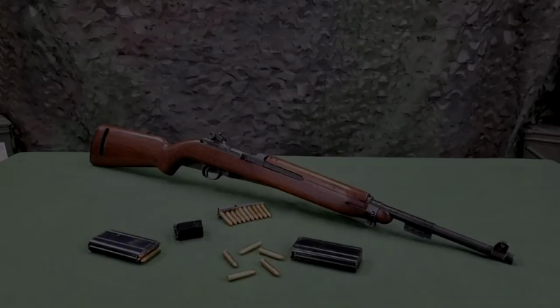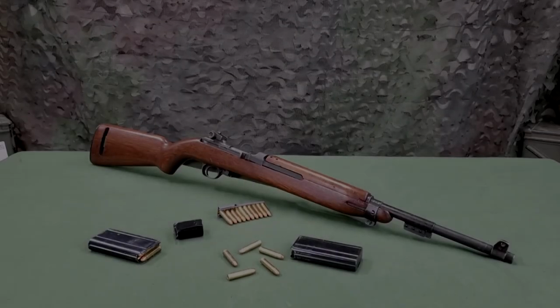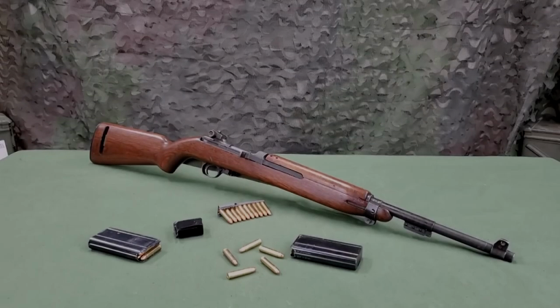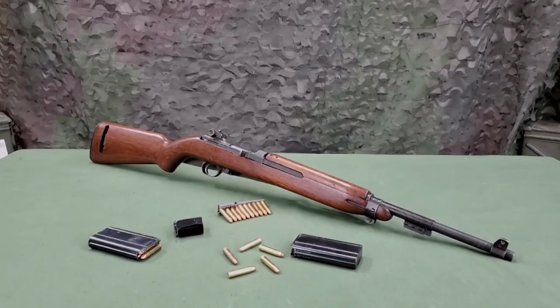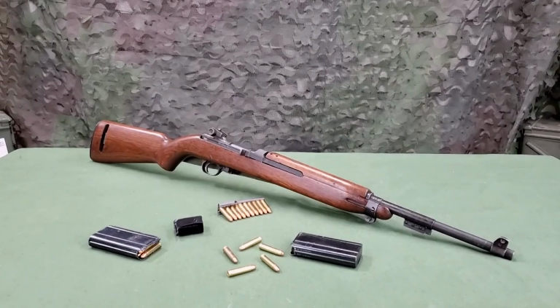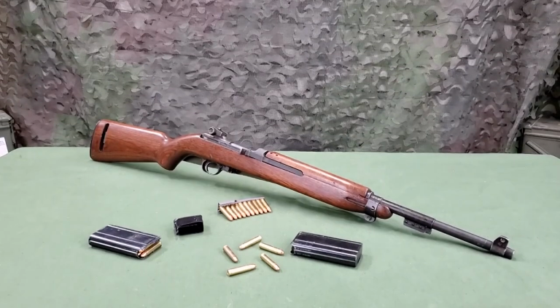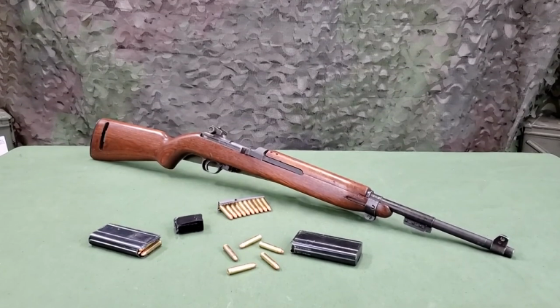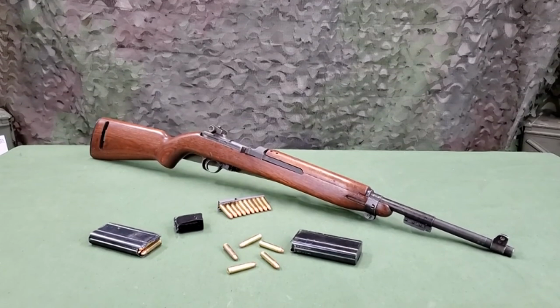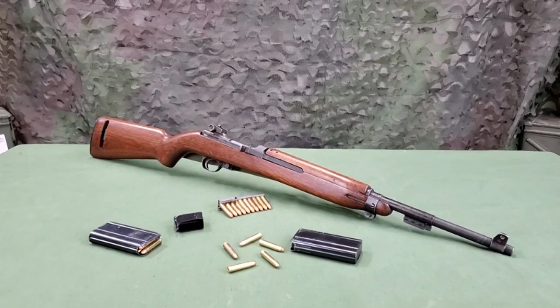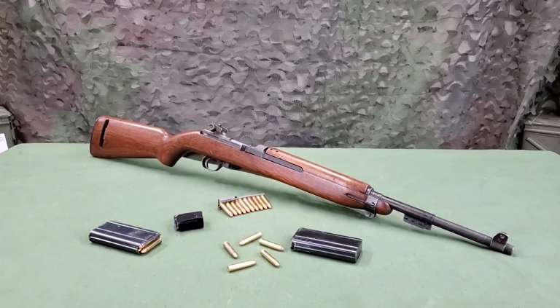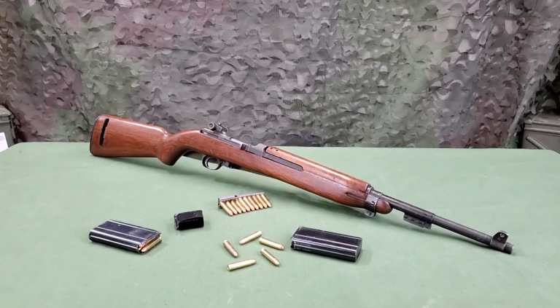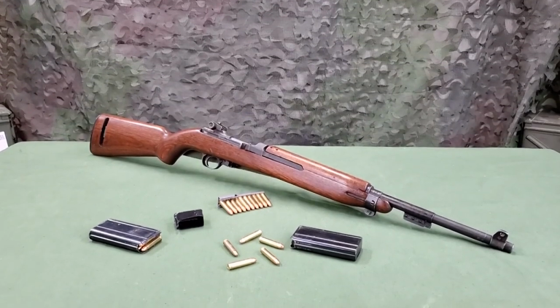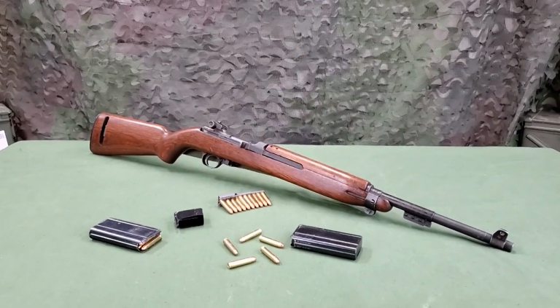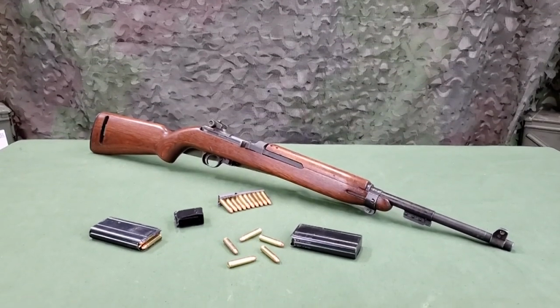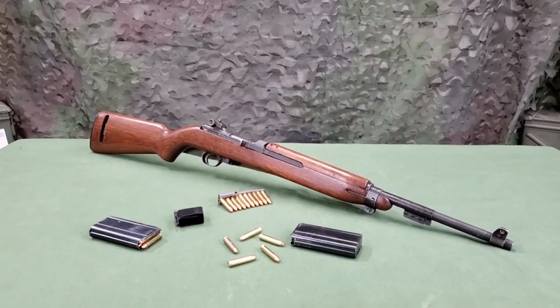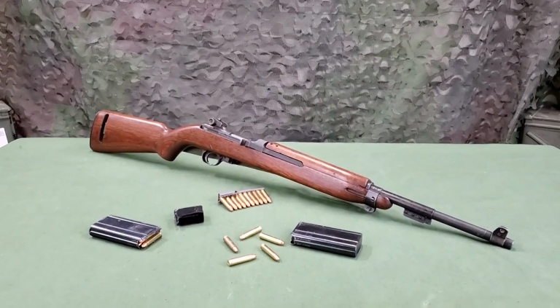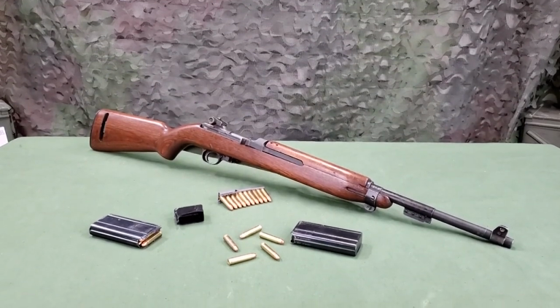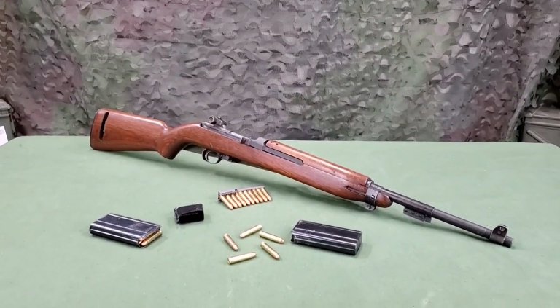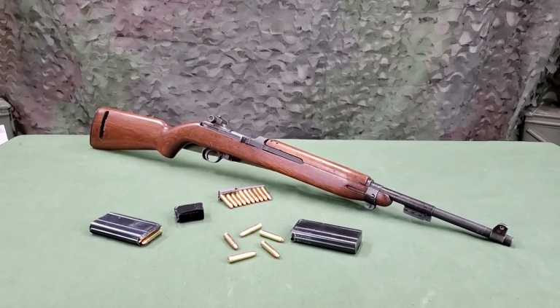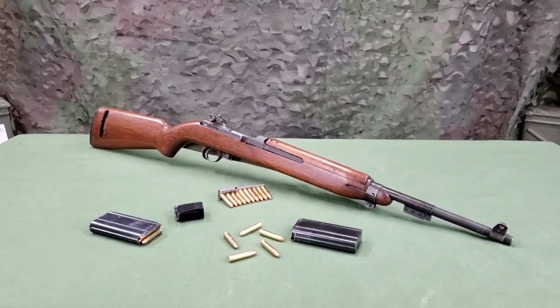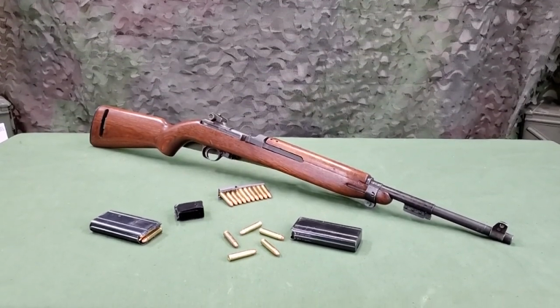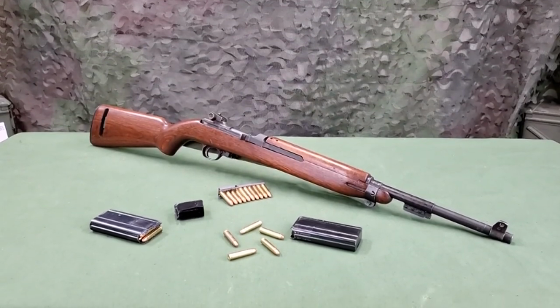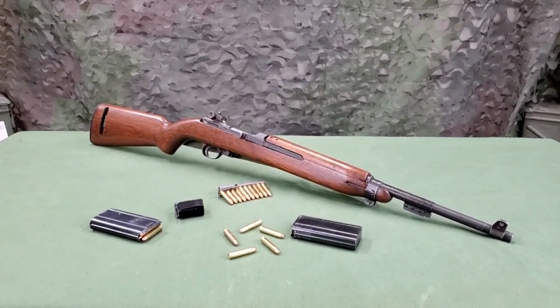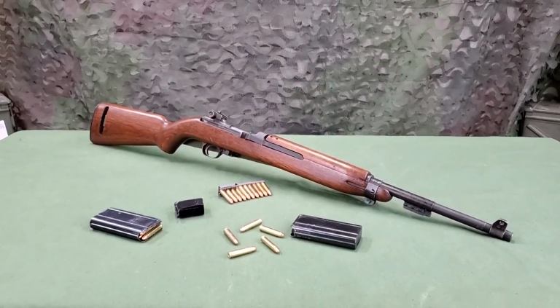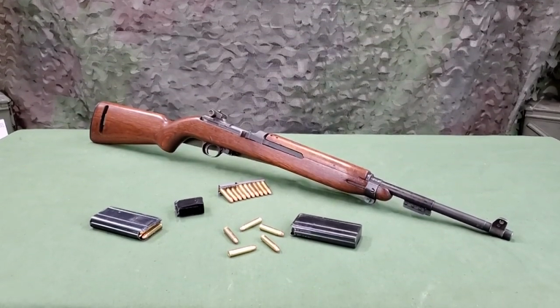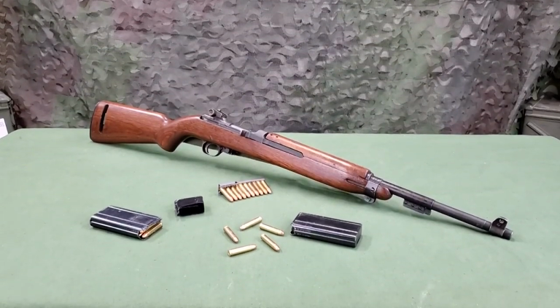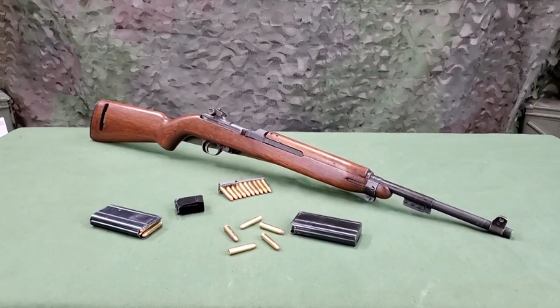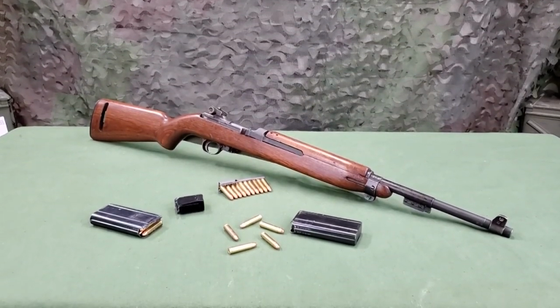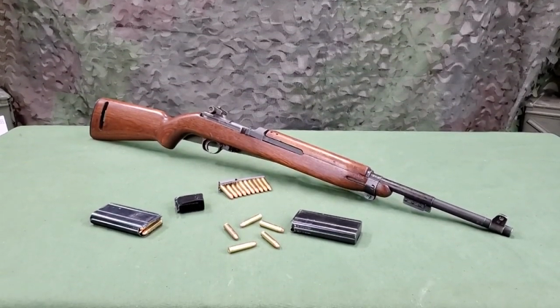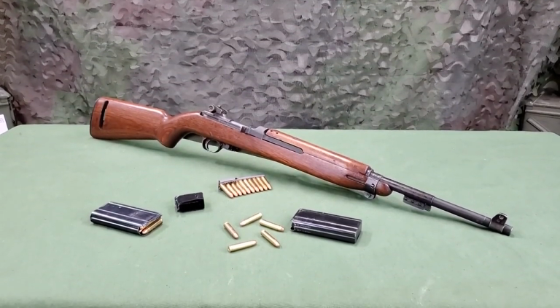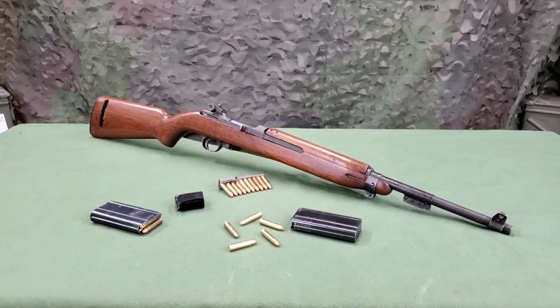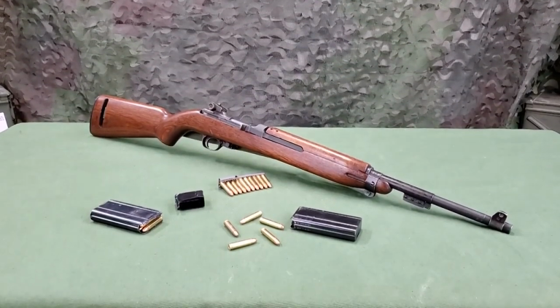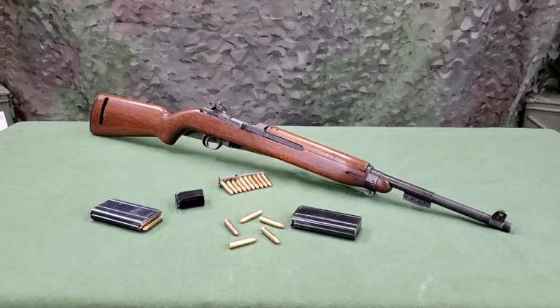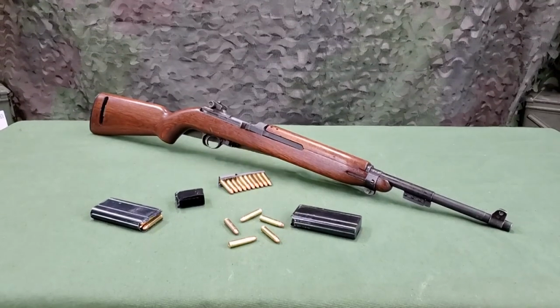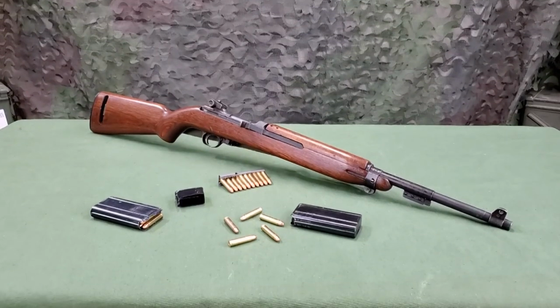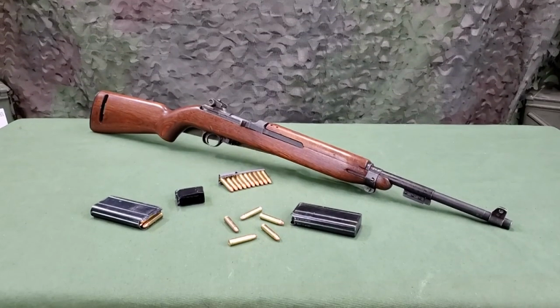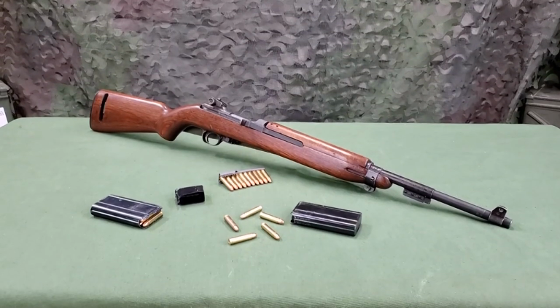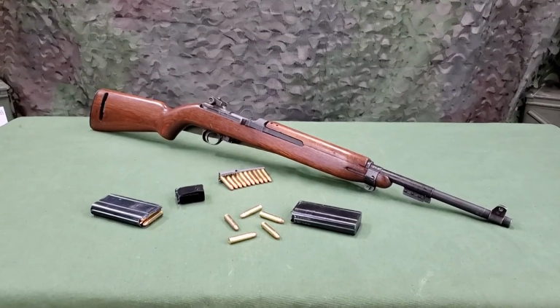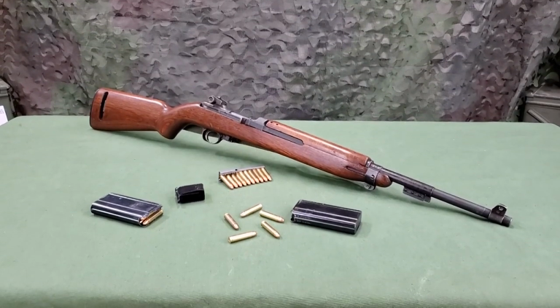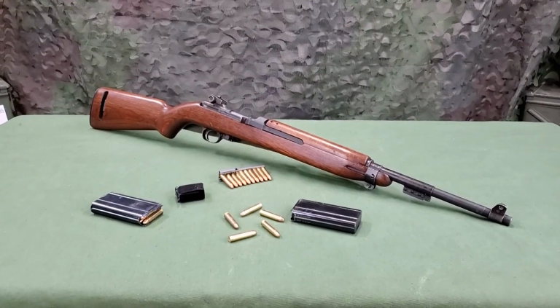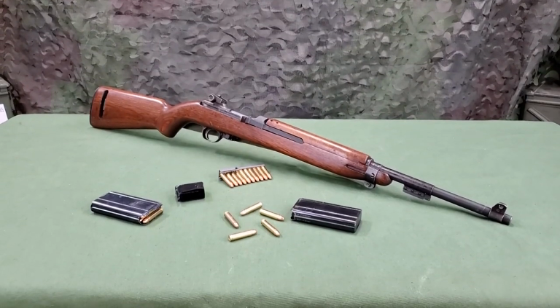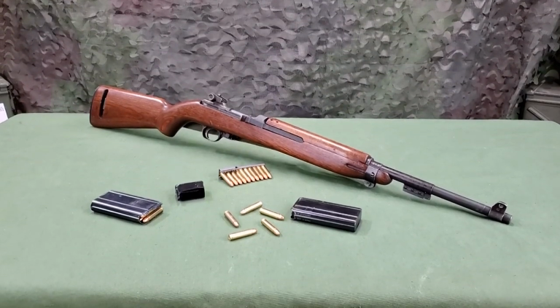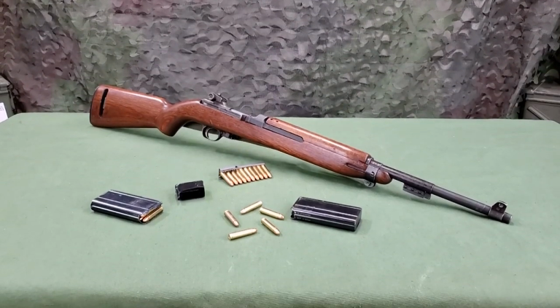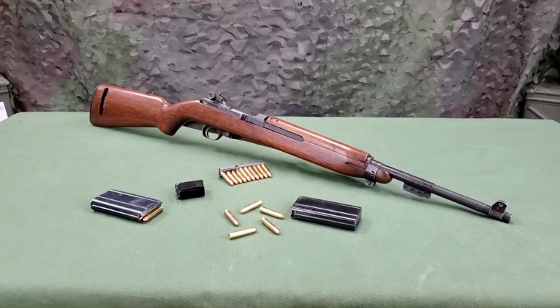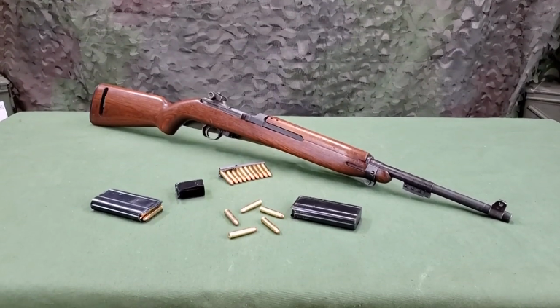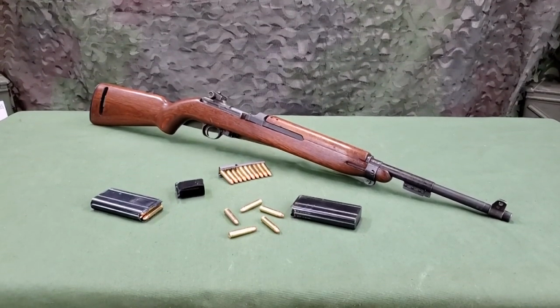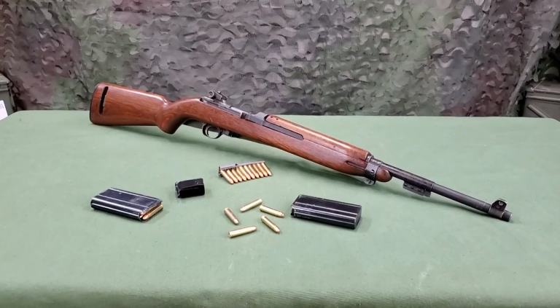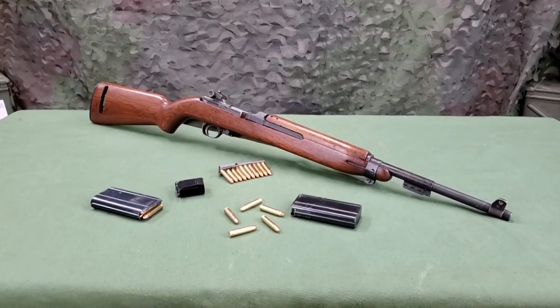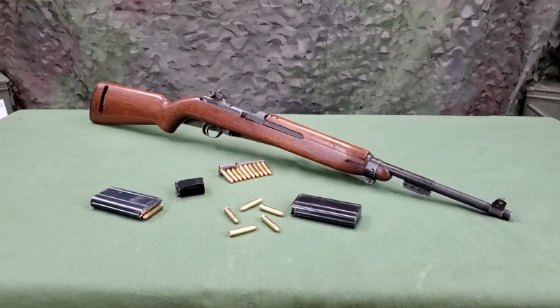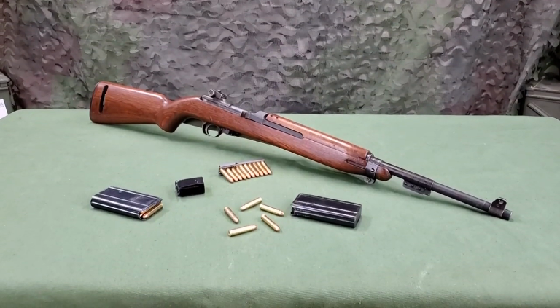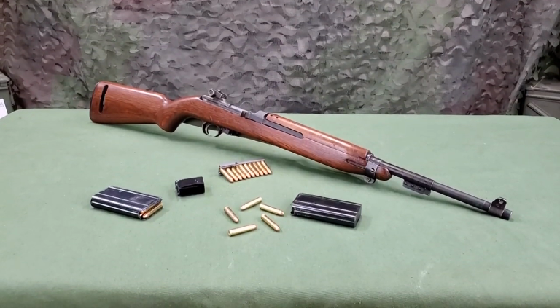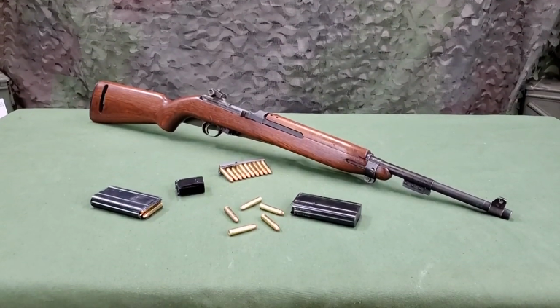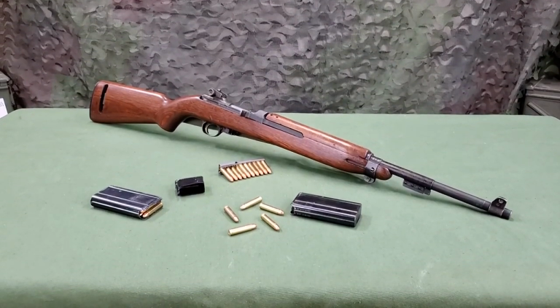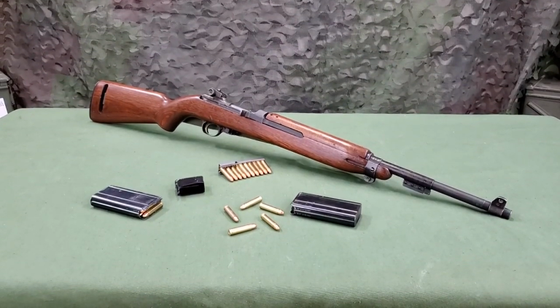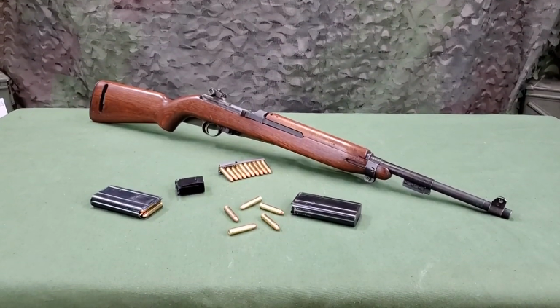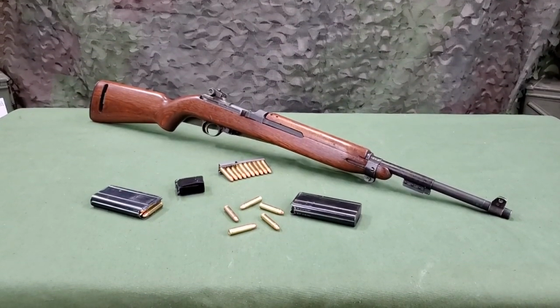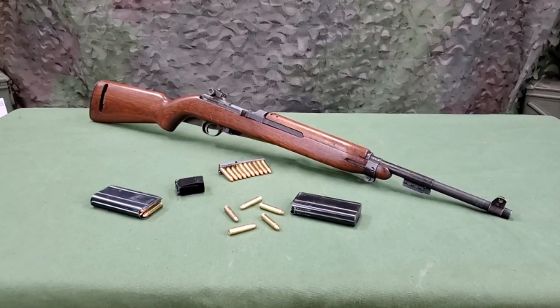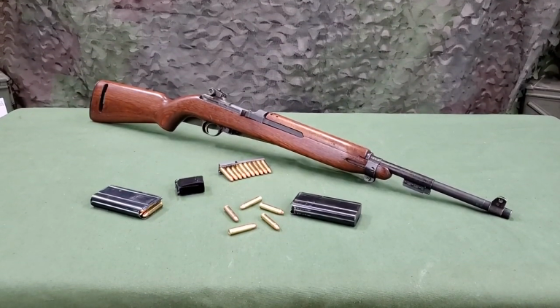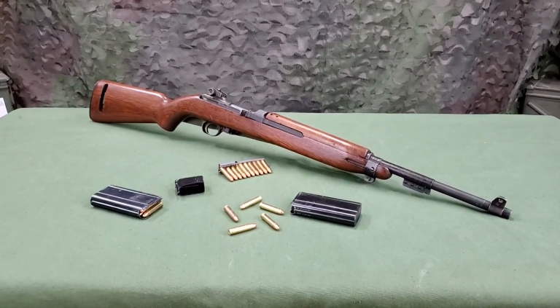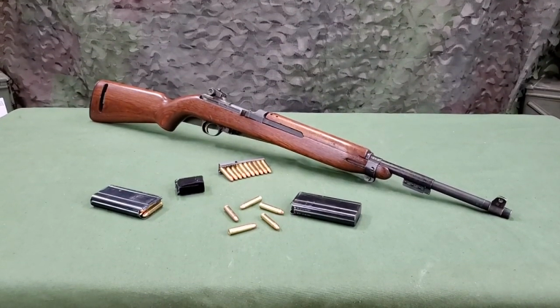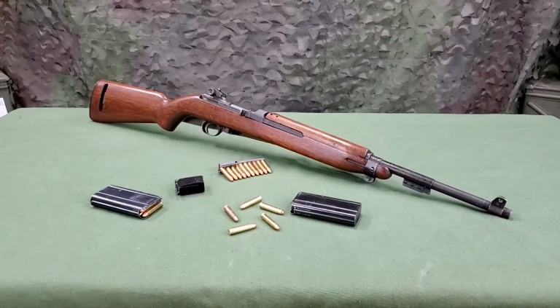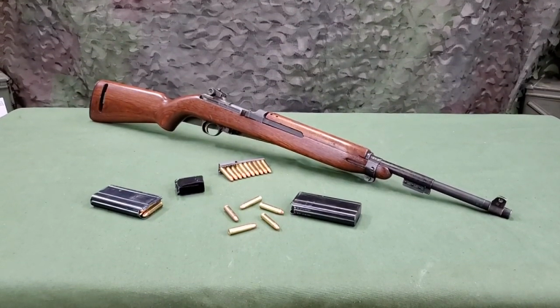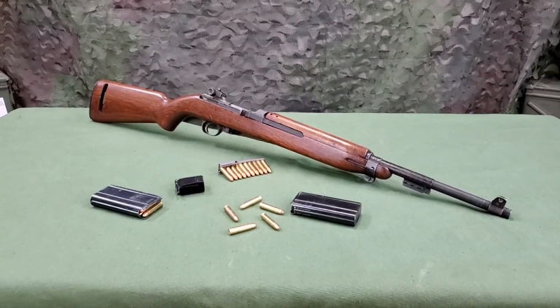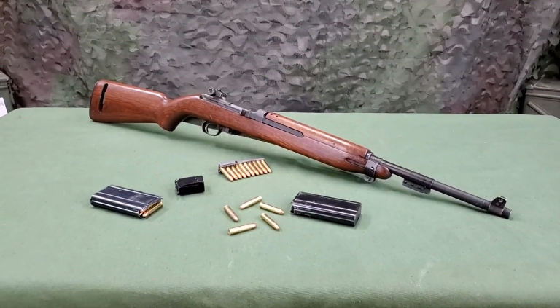The M1 carbine is loaded with a detachable magazine. It can however be operated as a single loader.